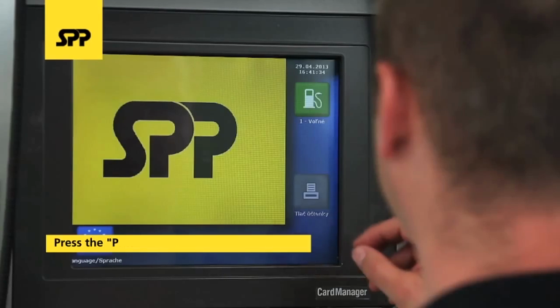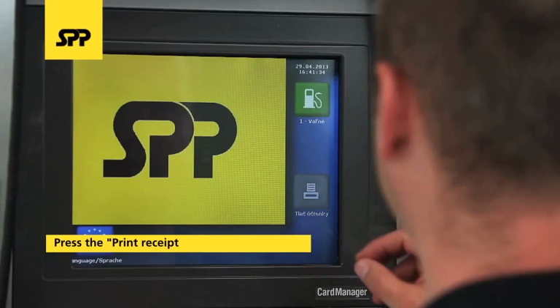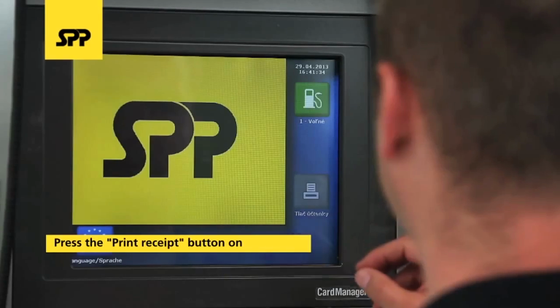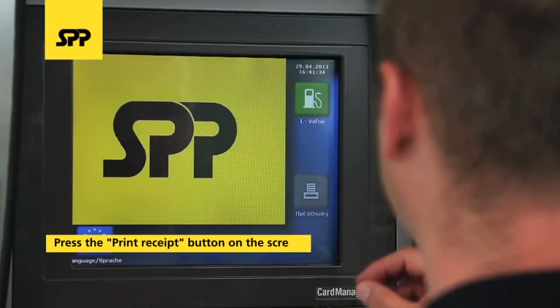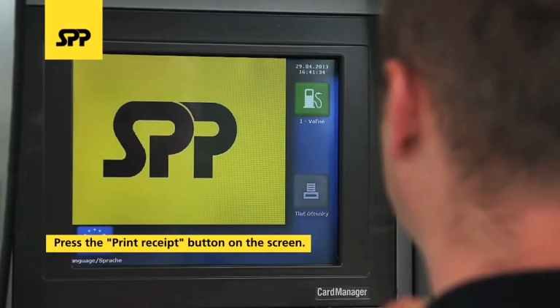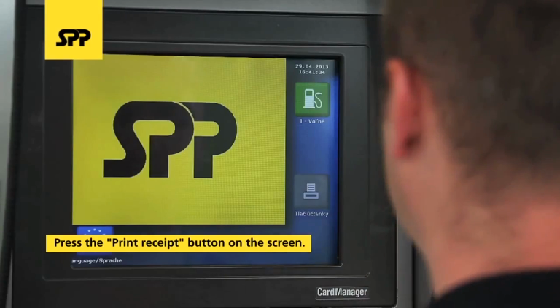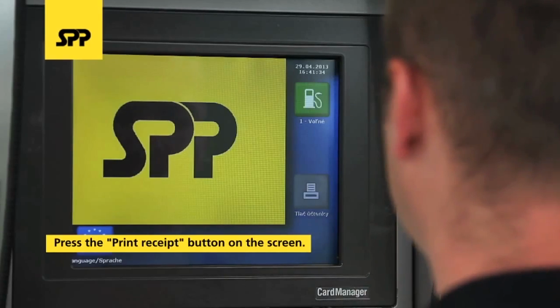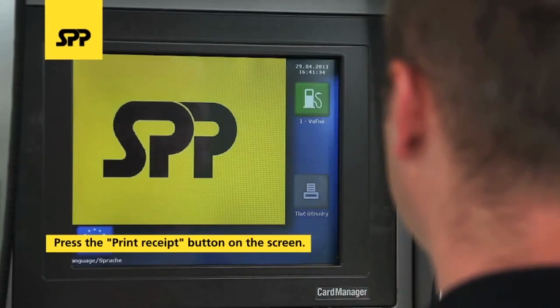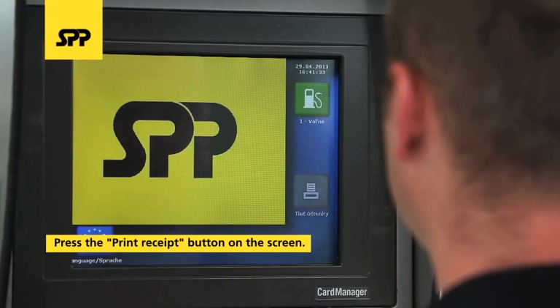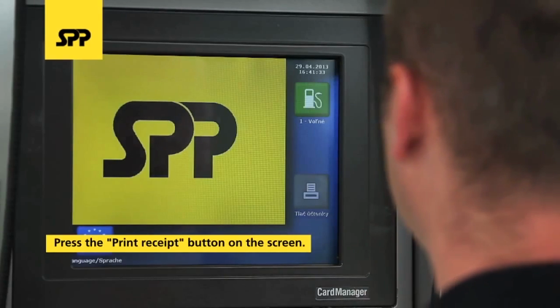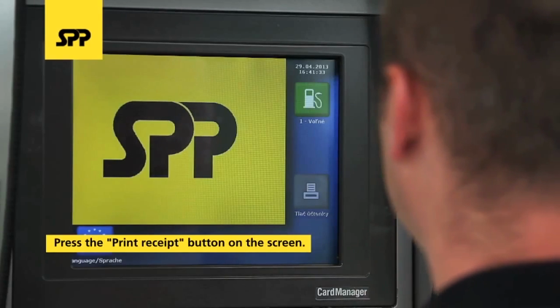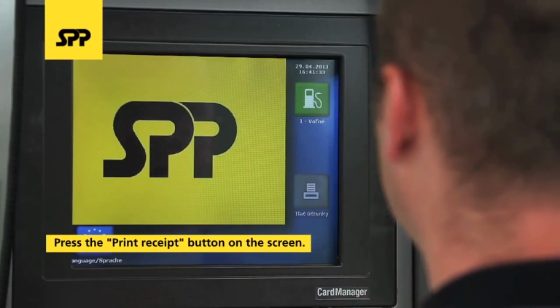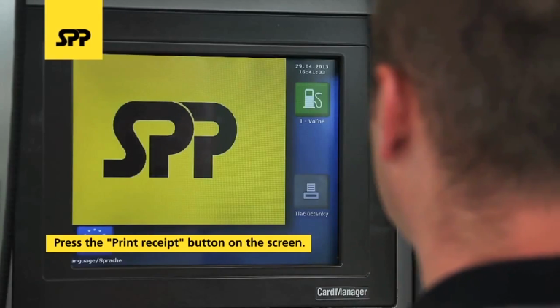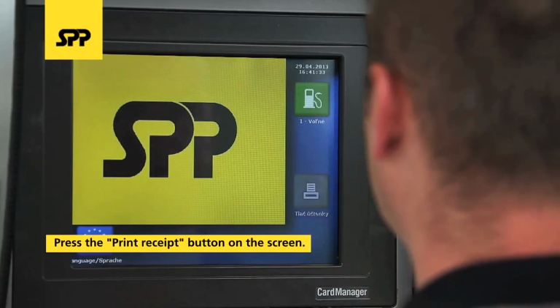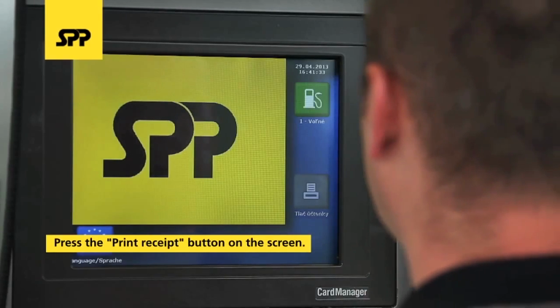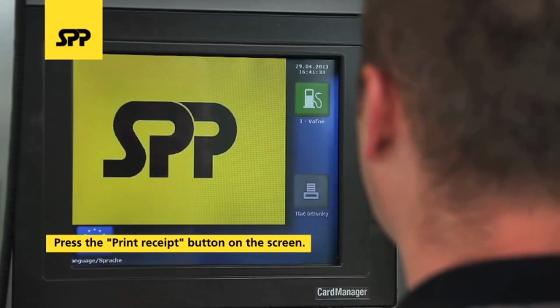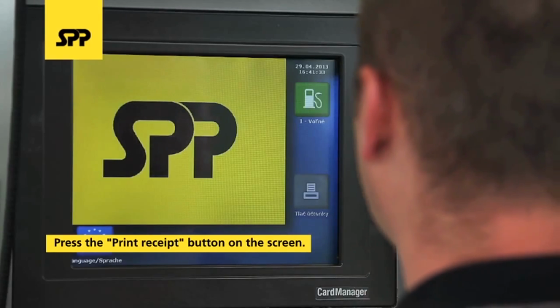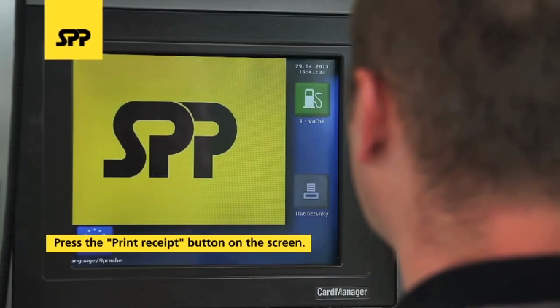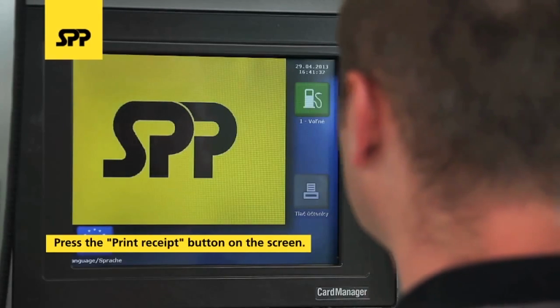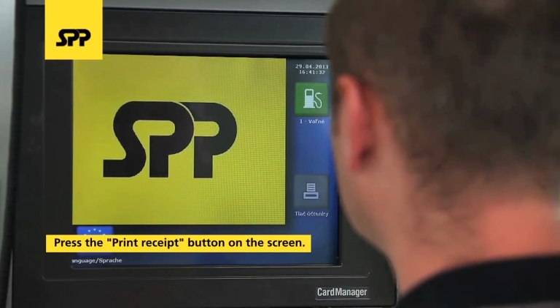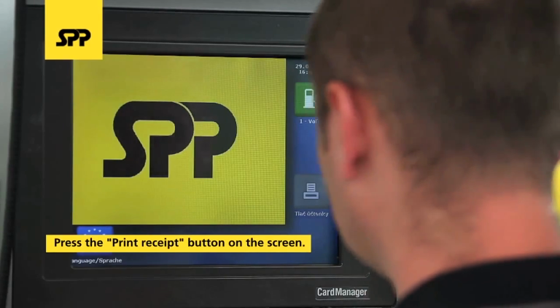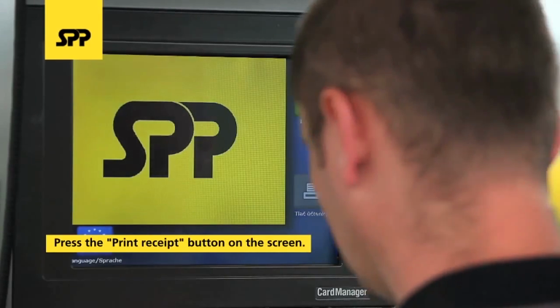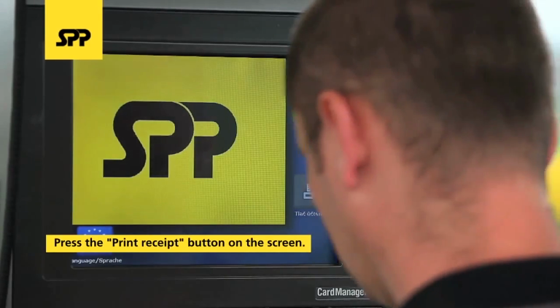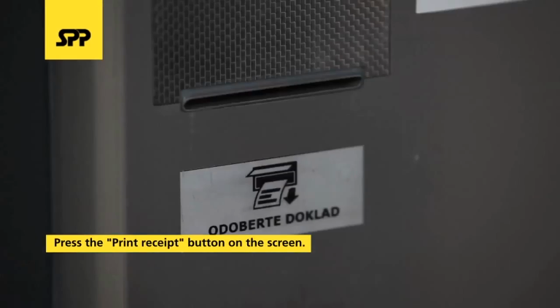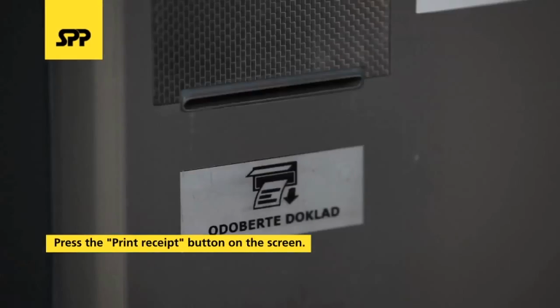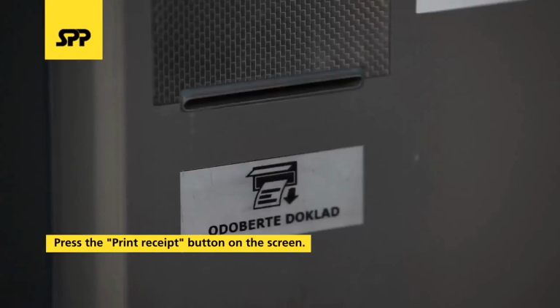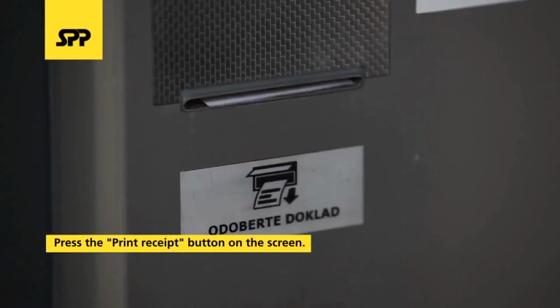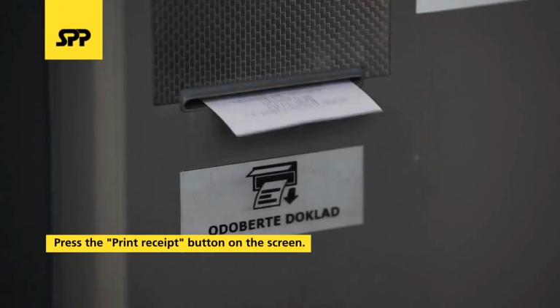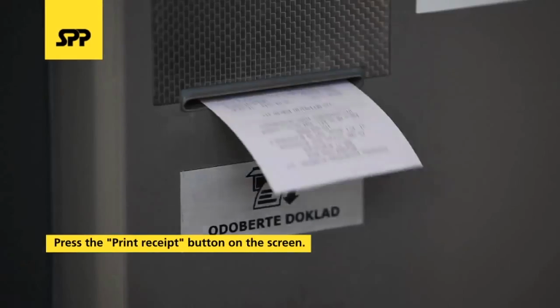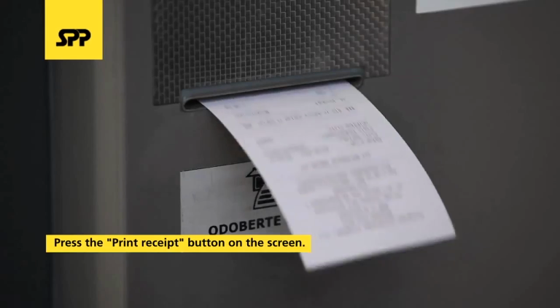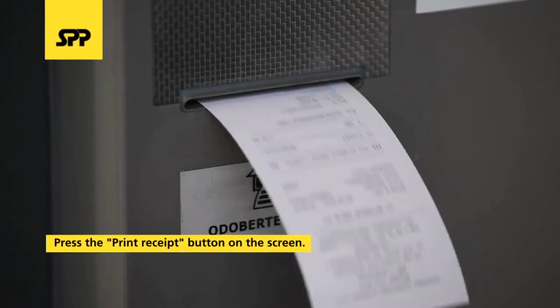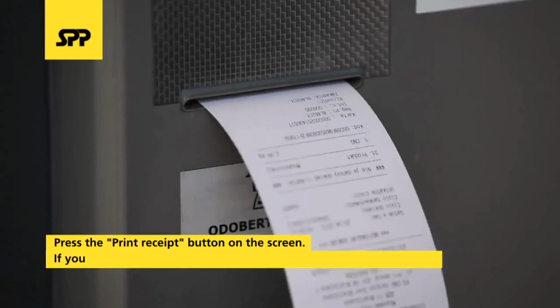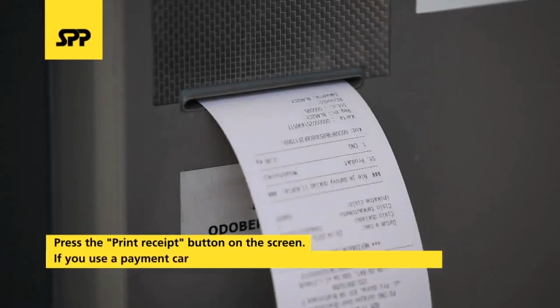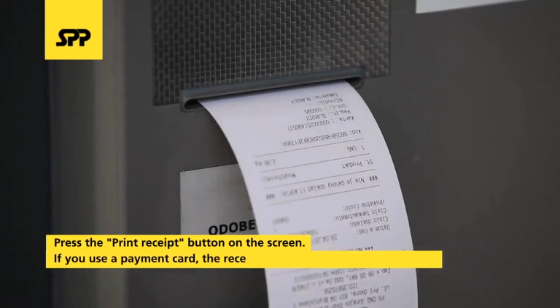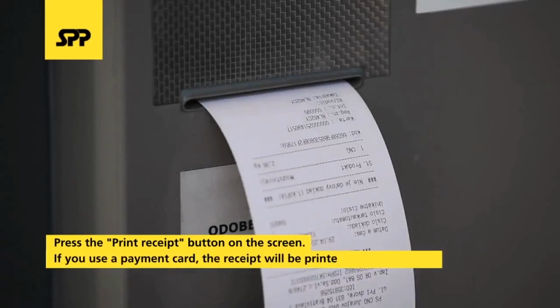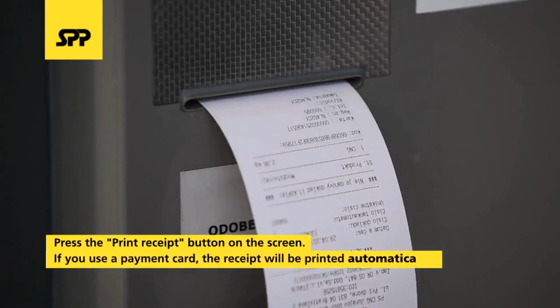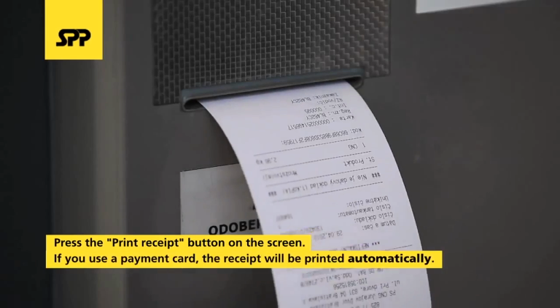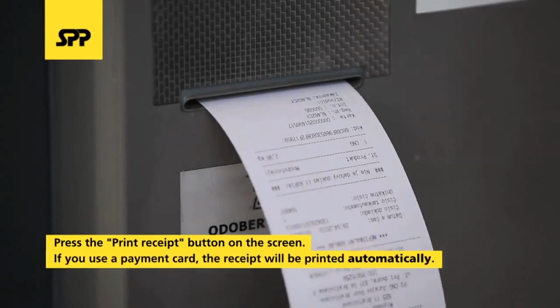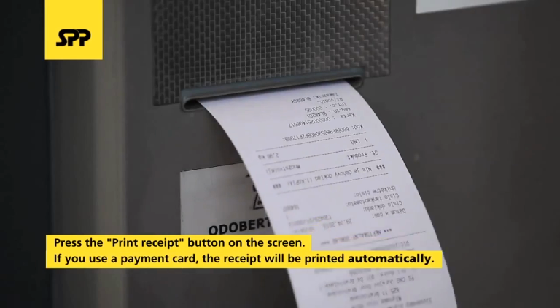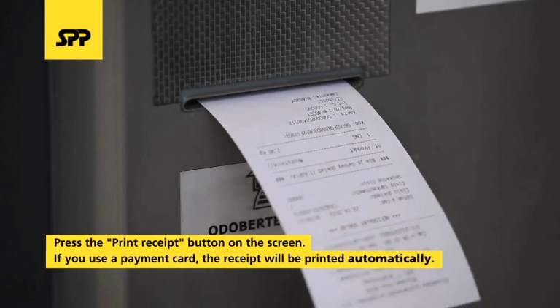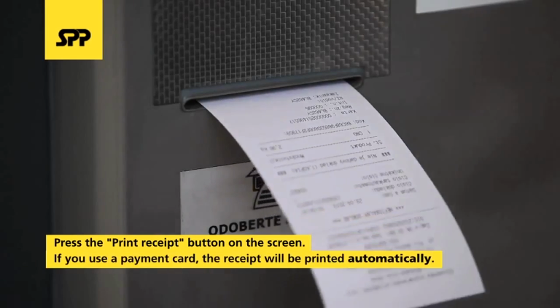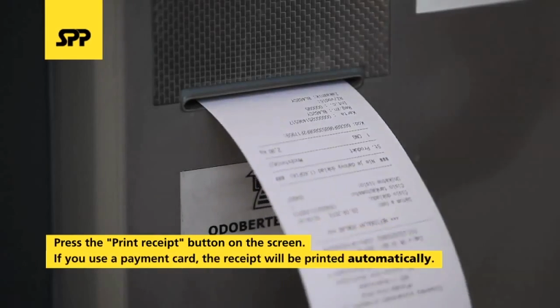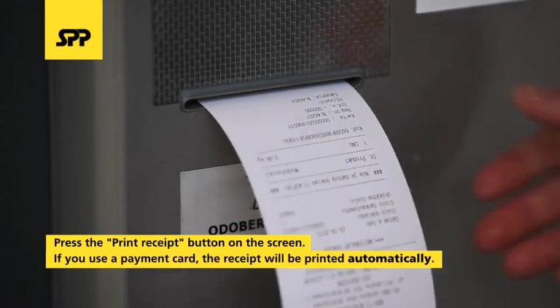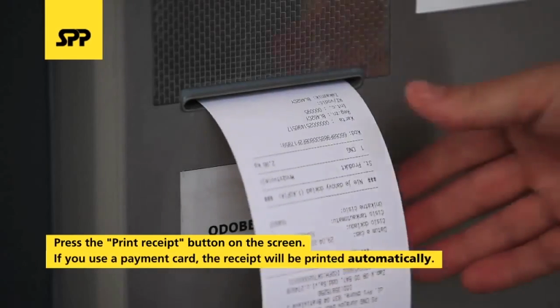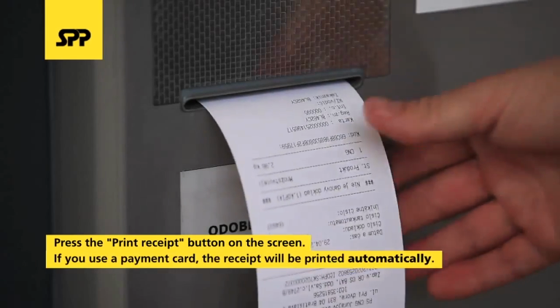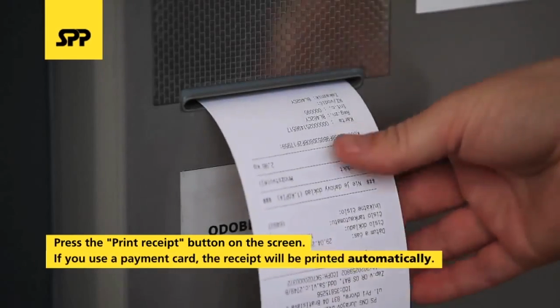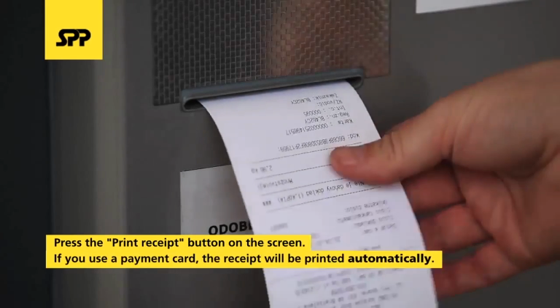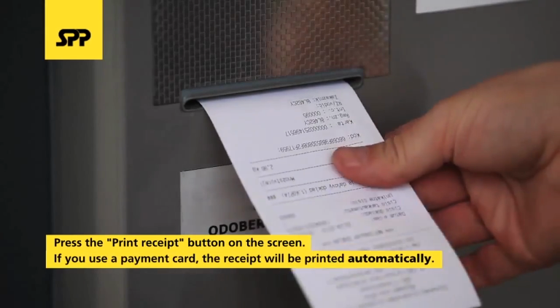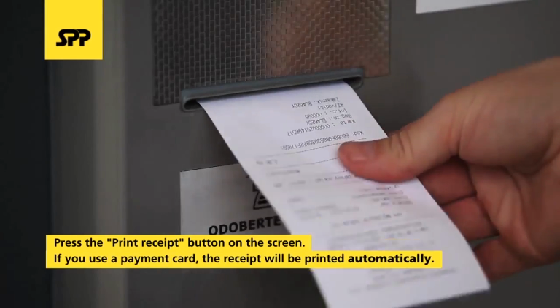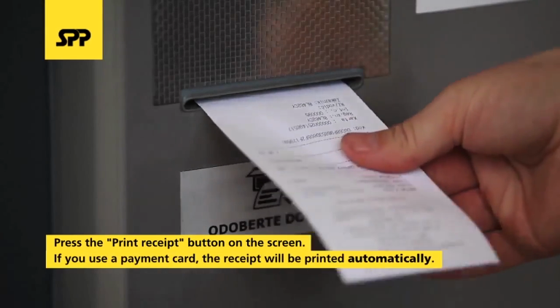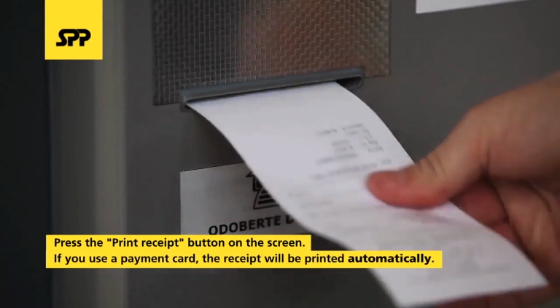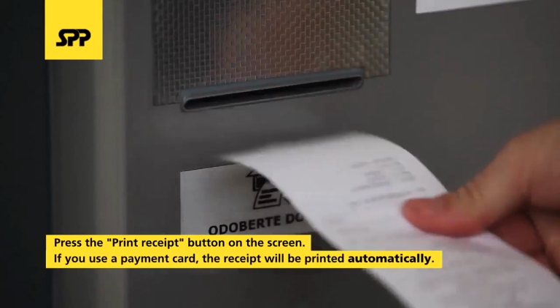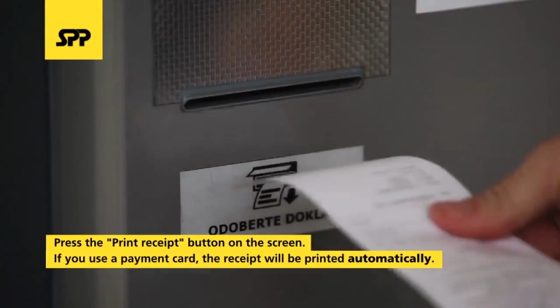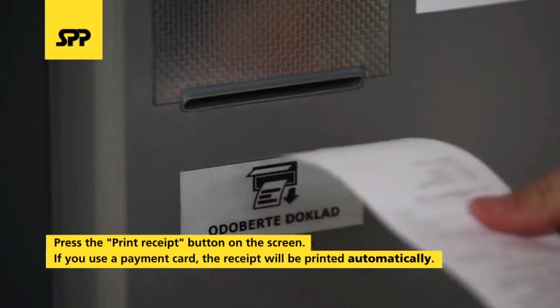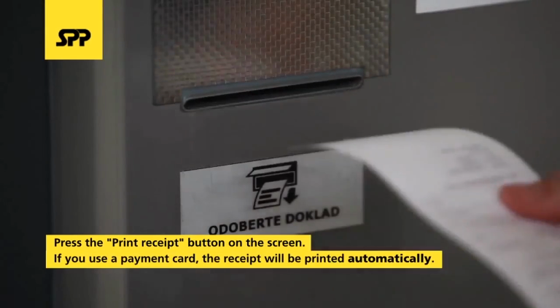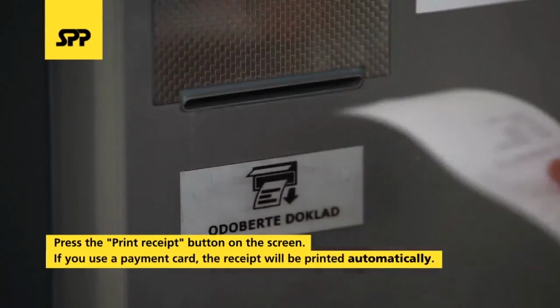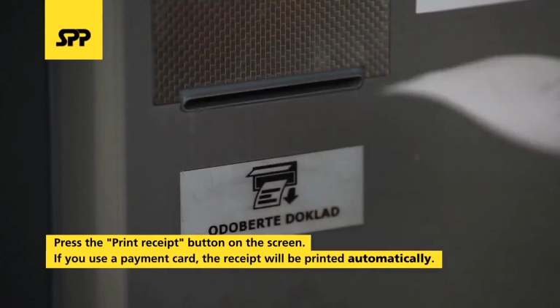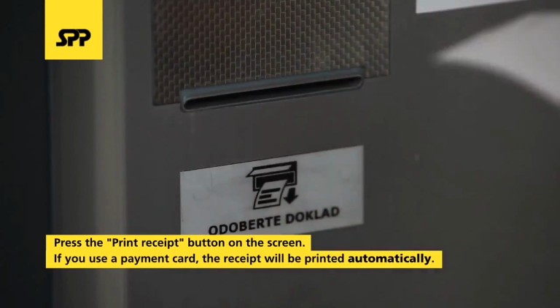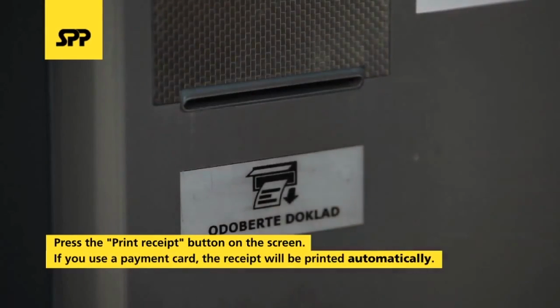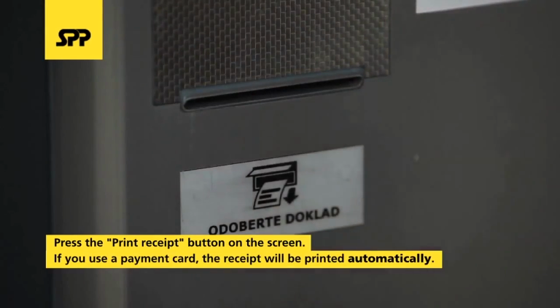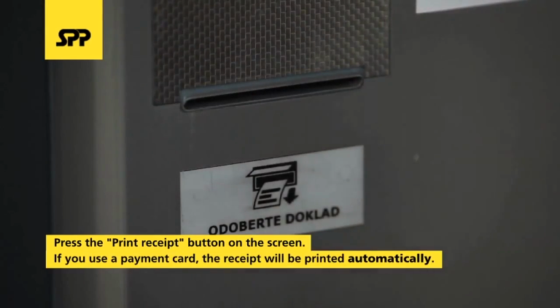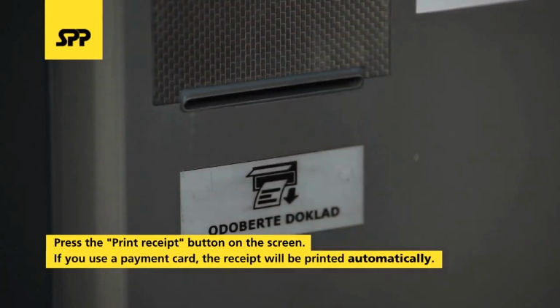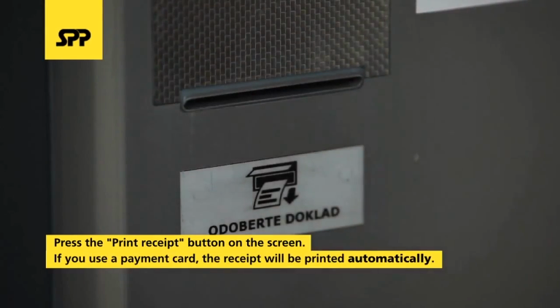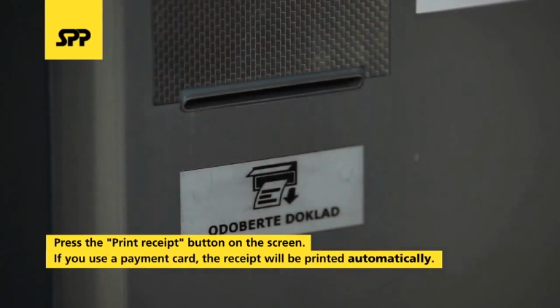Press the Print Receipt button on the terminal screen and take the receipt. If you use a payment card, the receipt will be printed automatically.